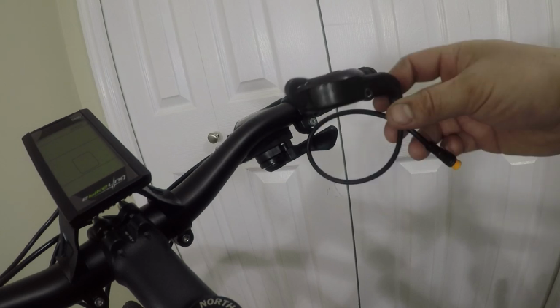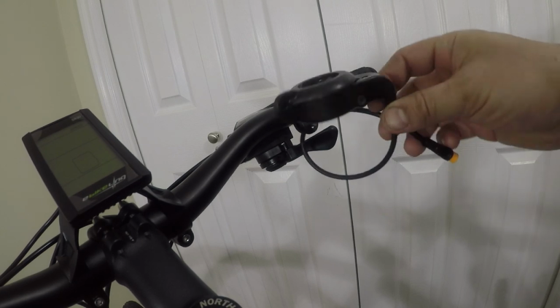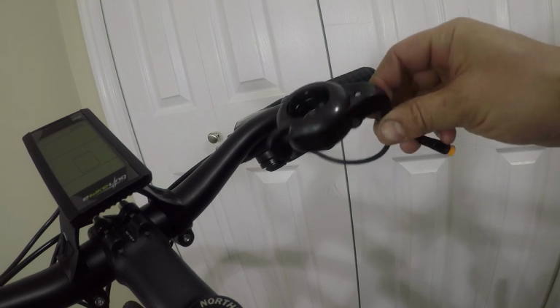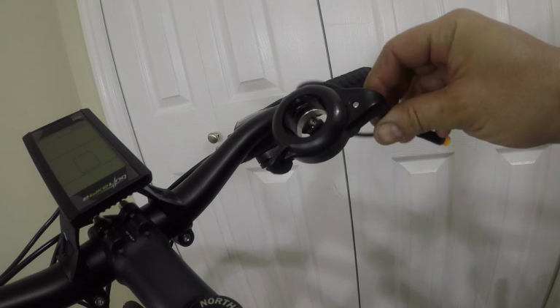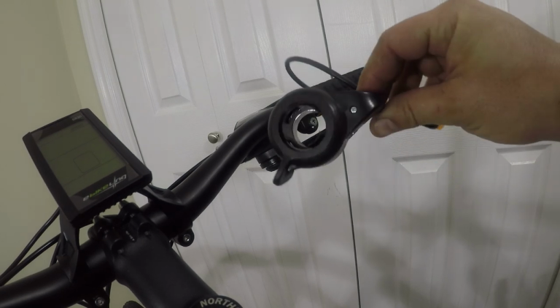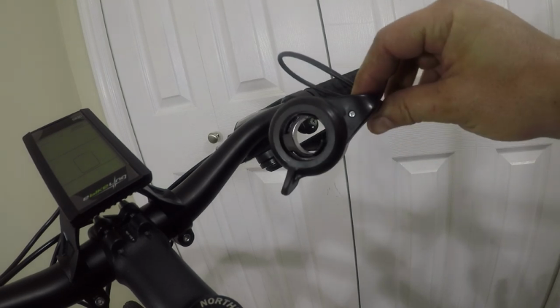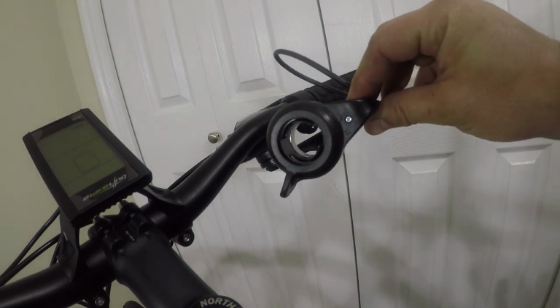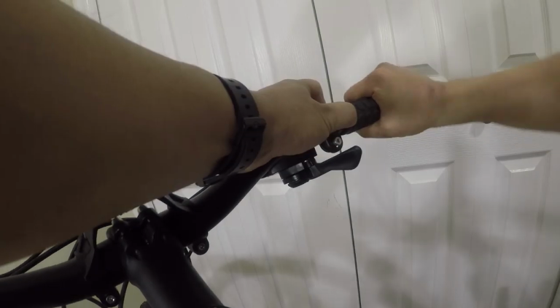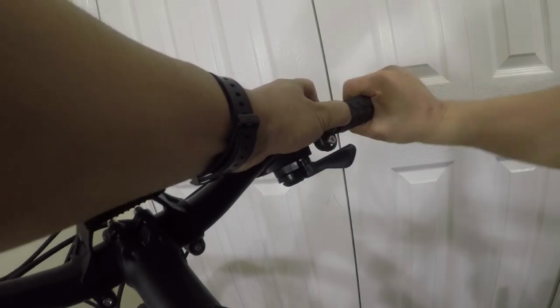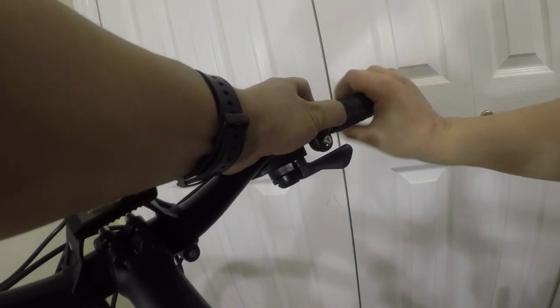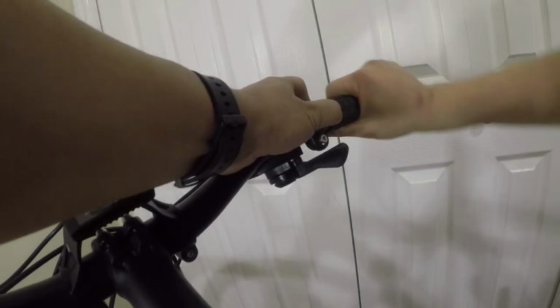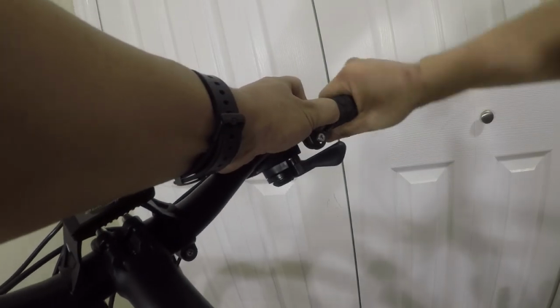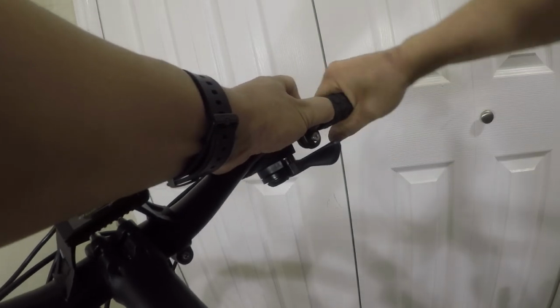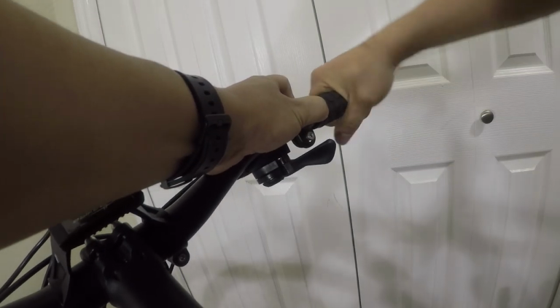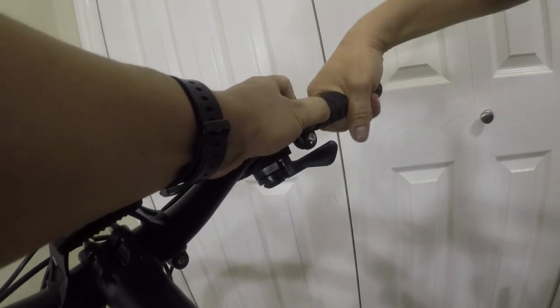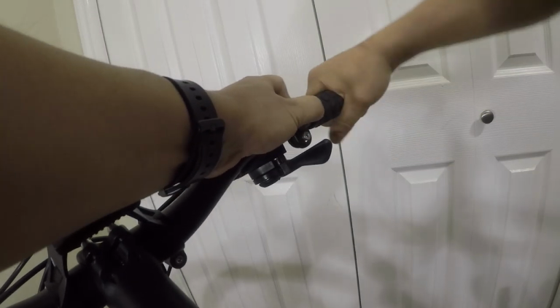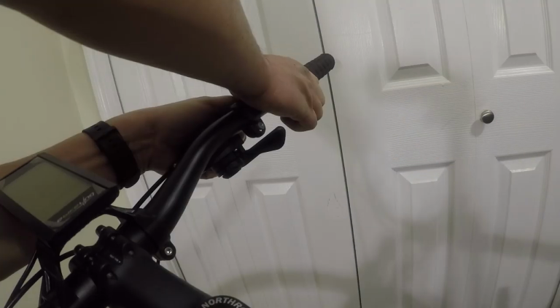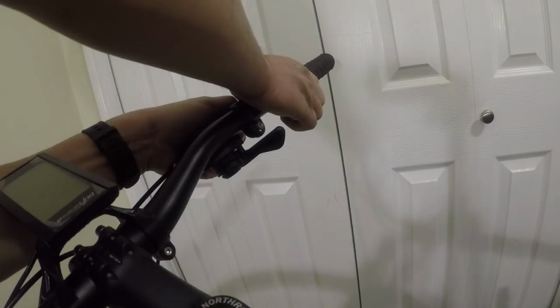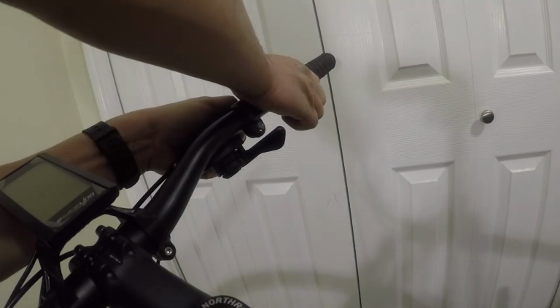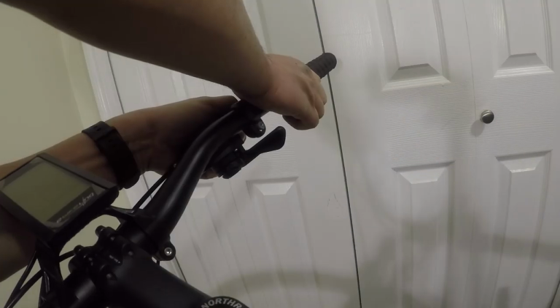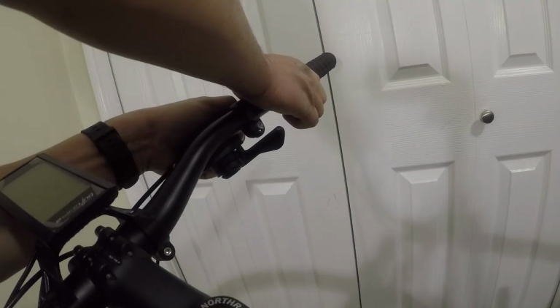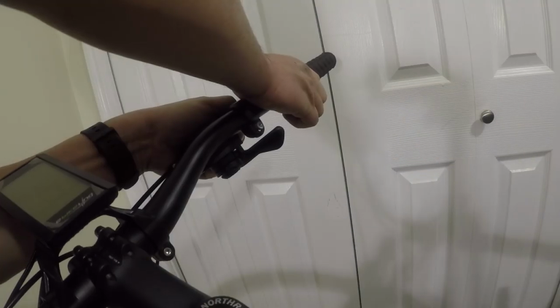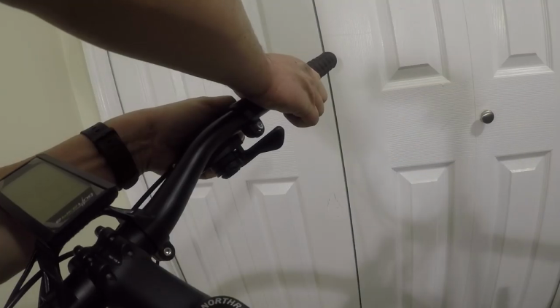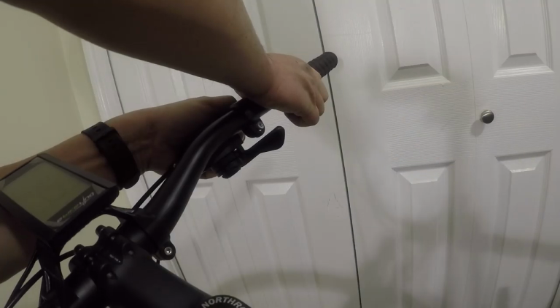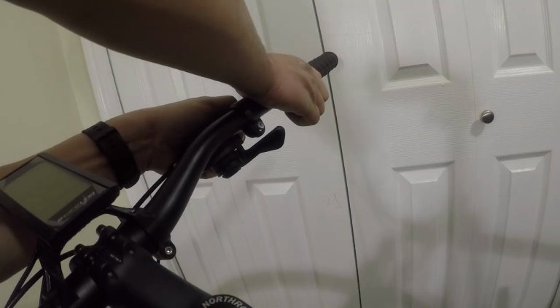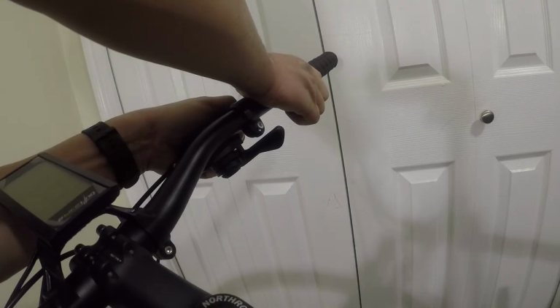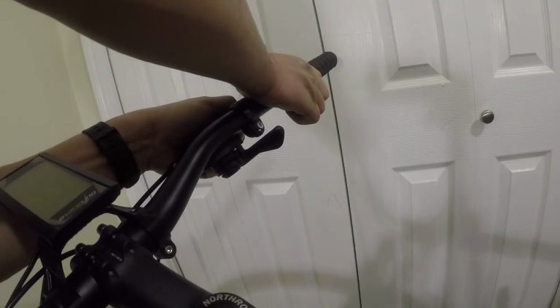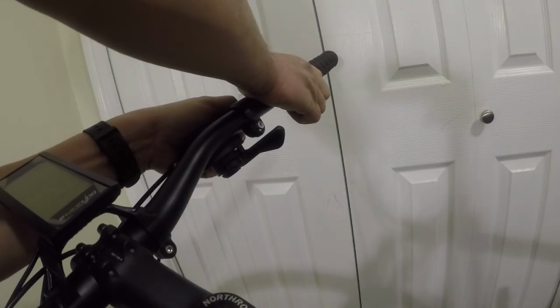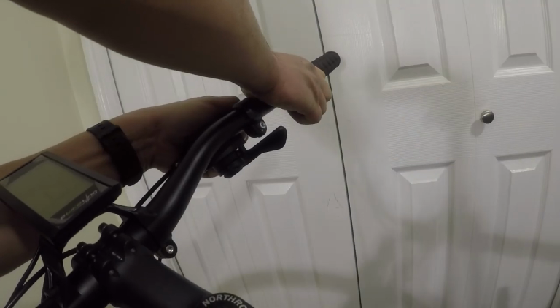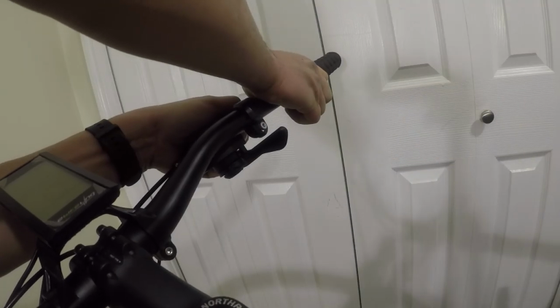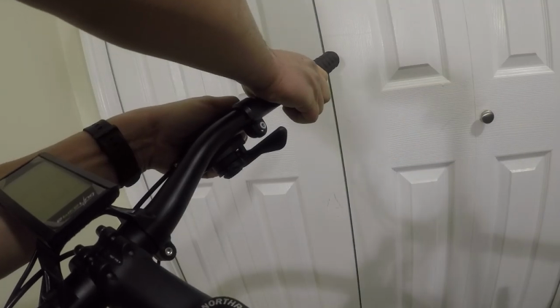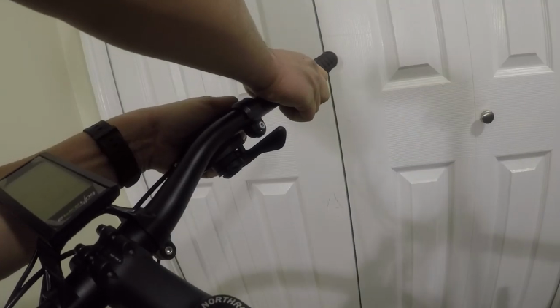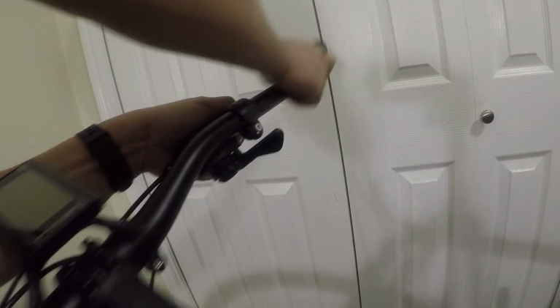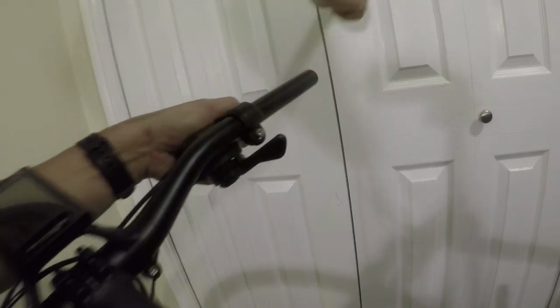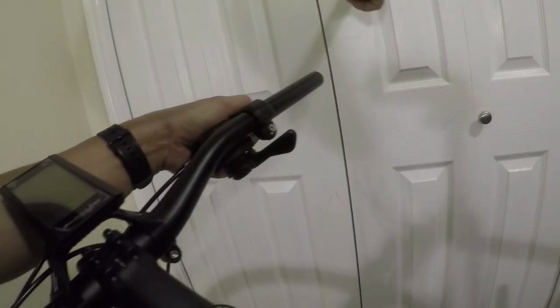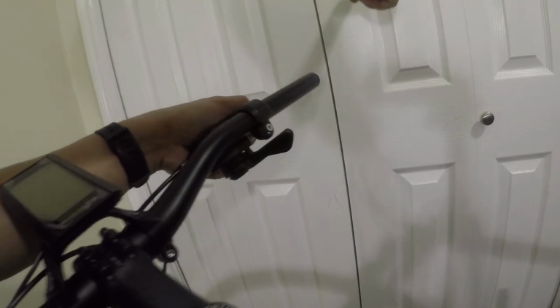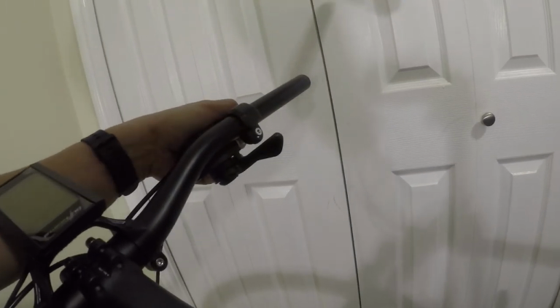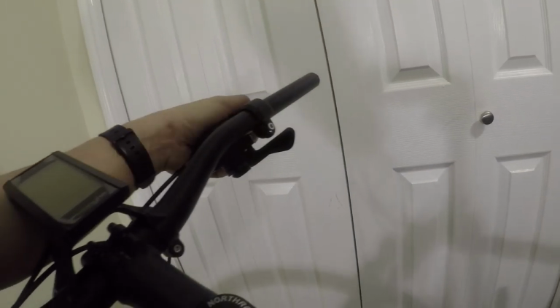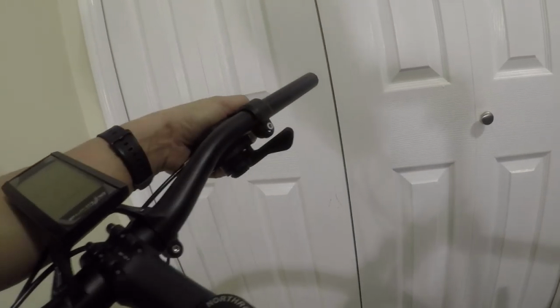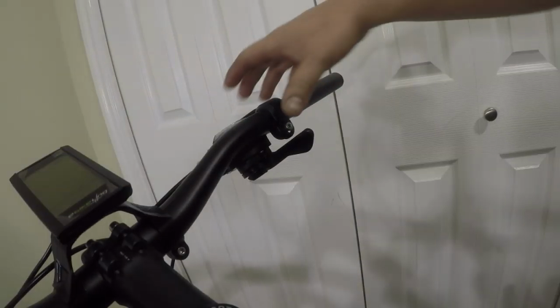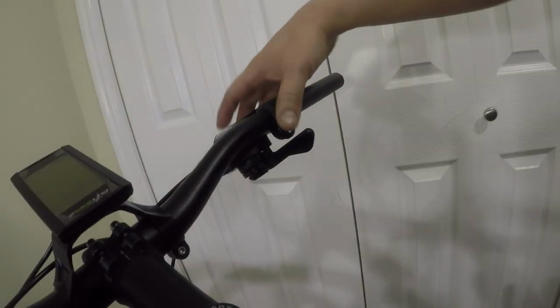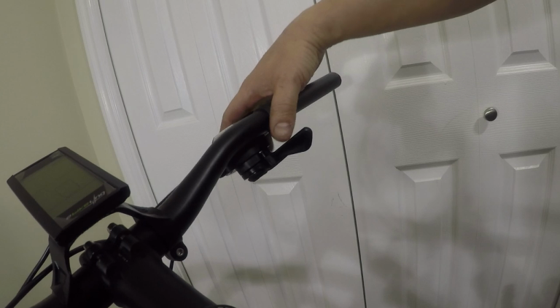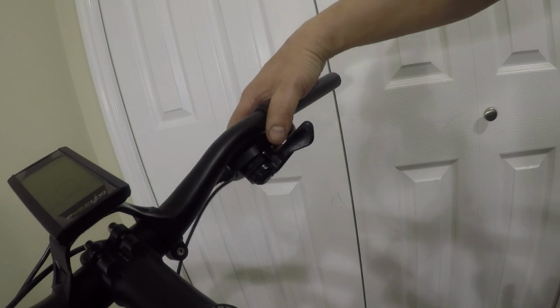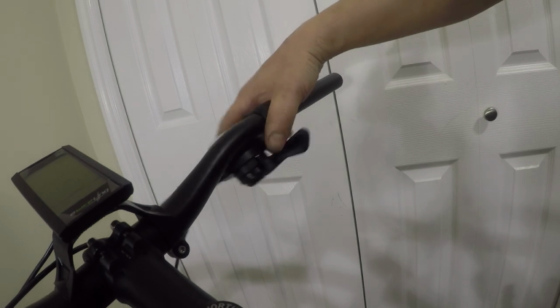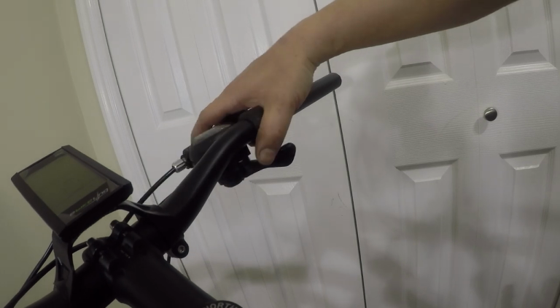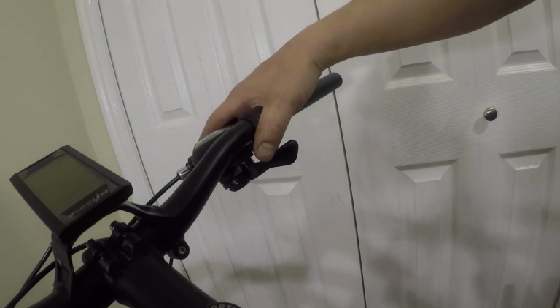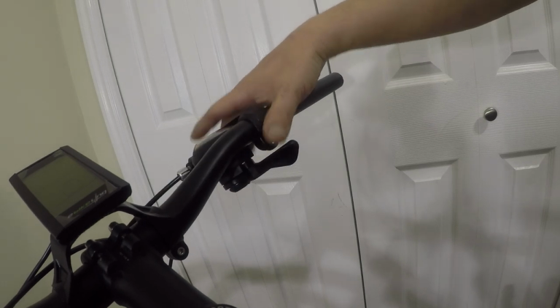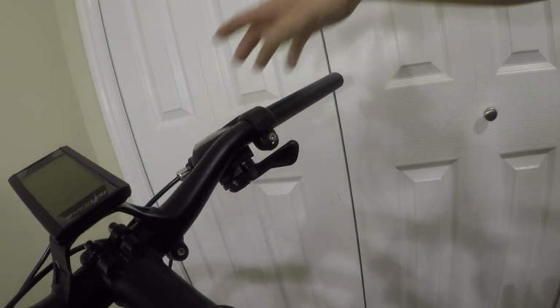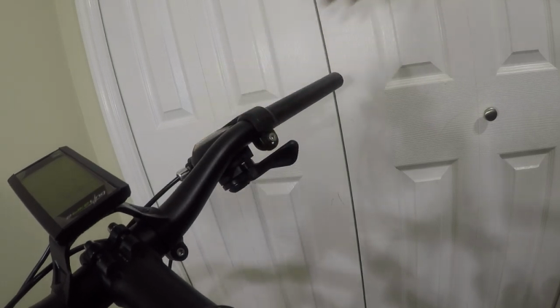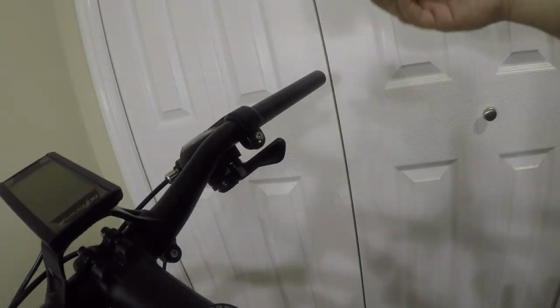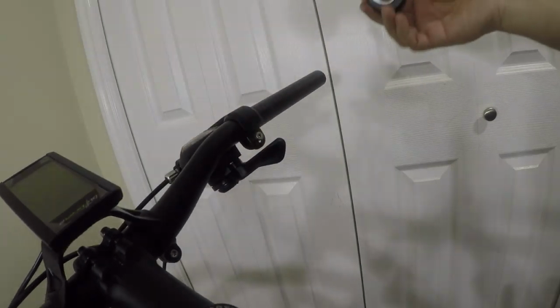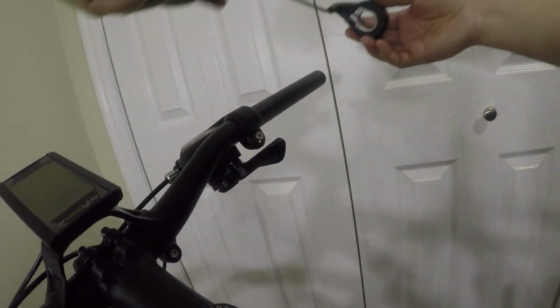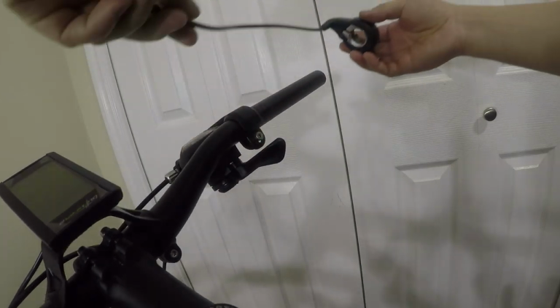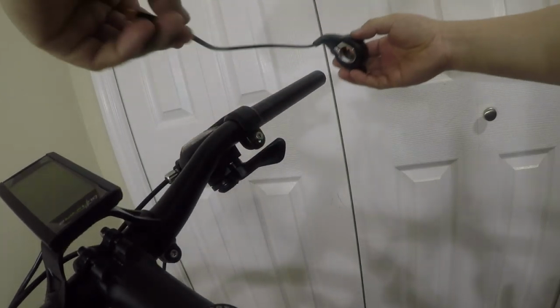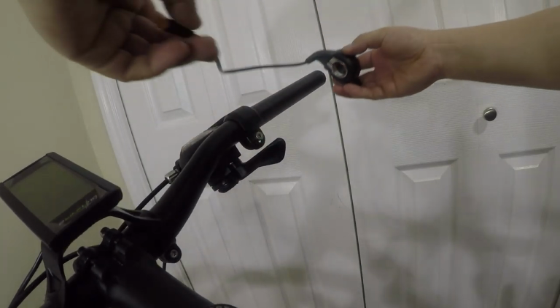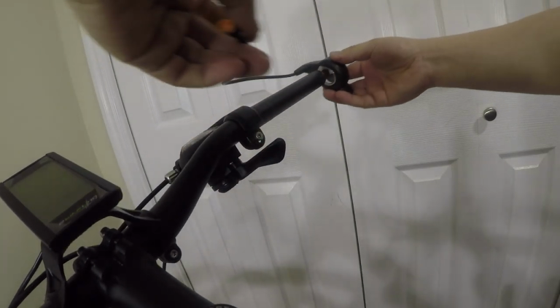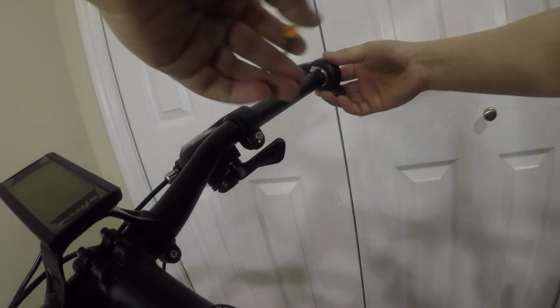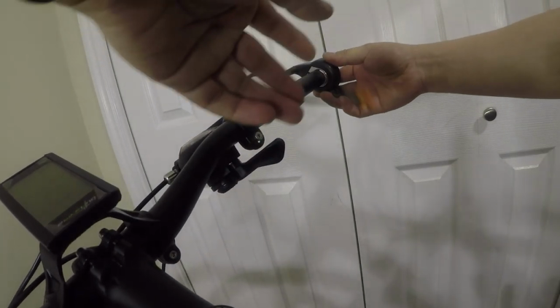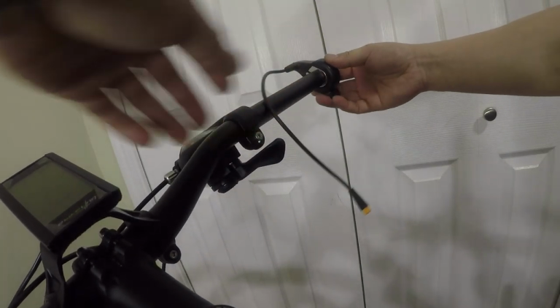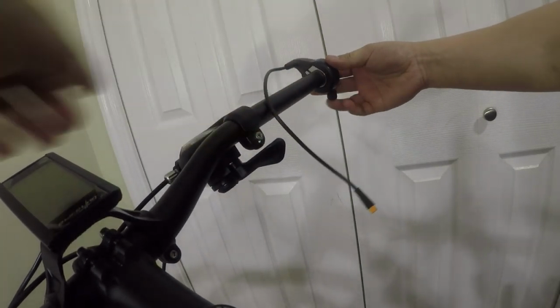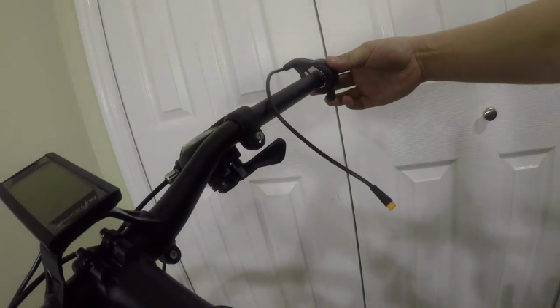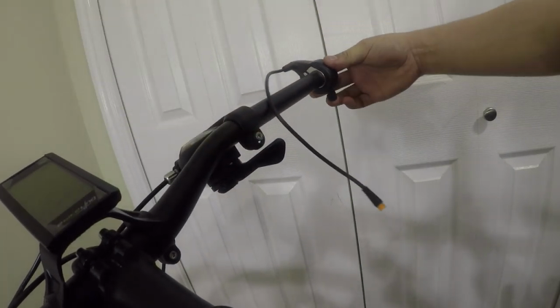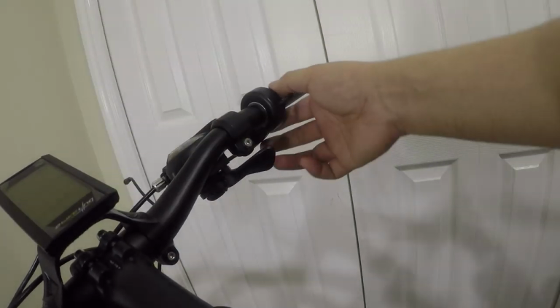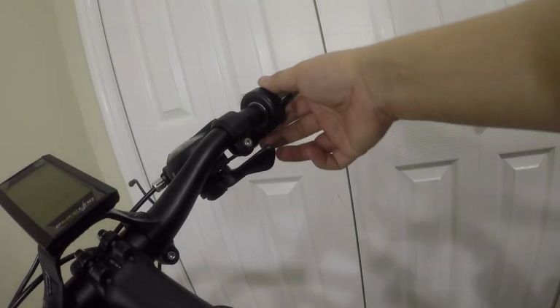Next is to install the thumb throttle. The kit can be used without the throttle, which is useful for some places where your bike can be confiscated for having one.